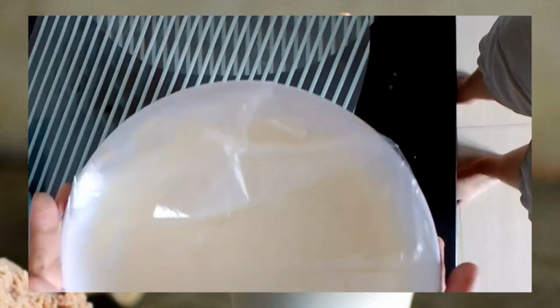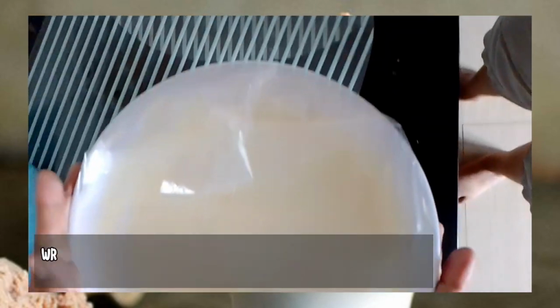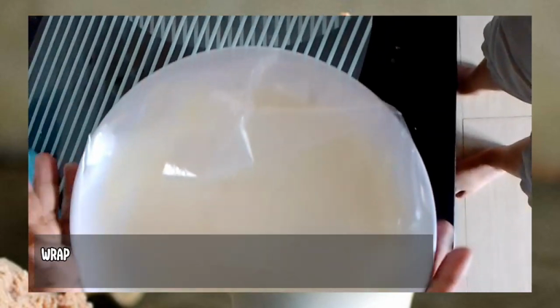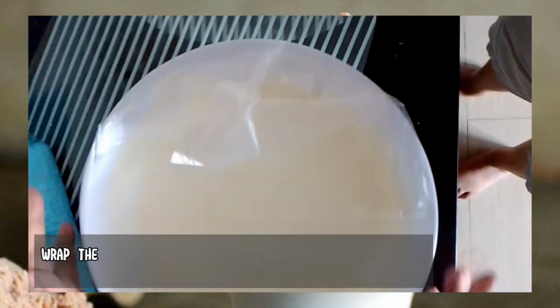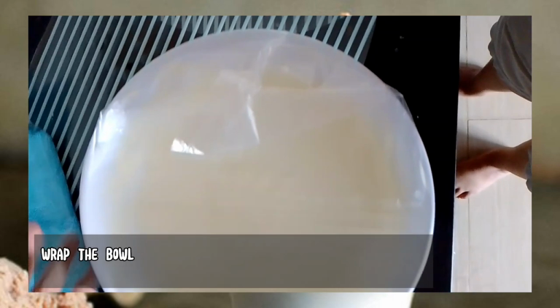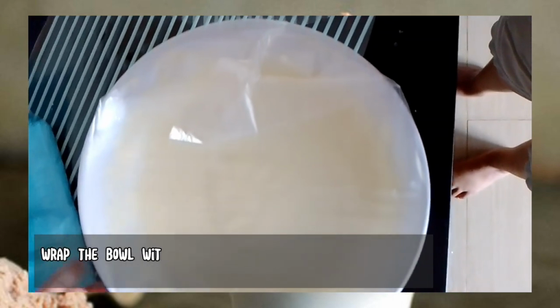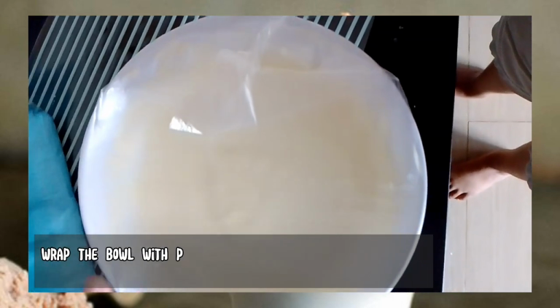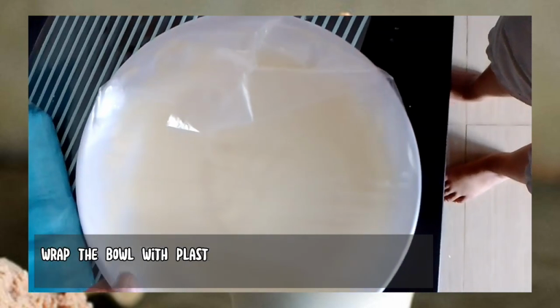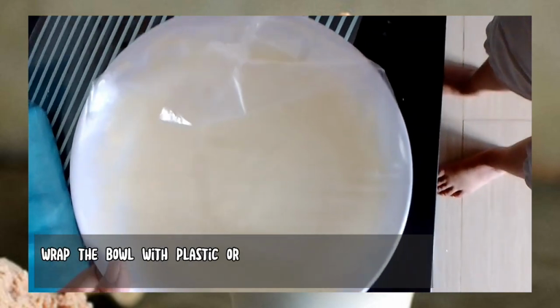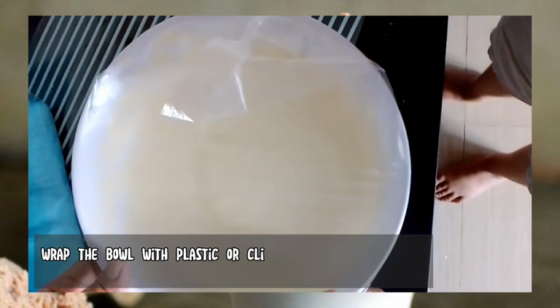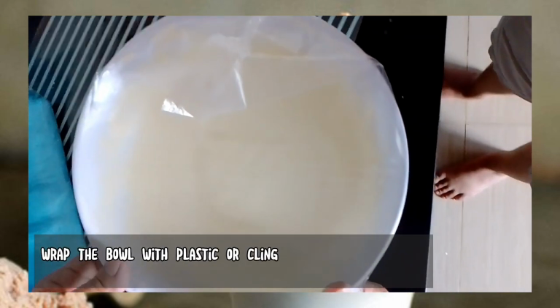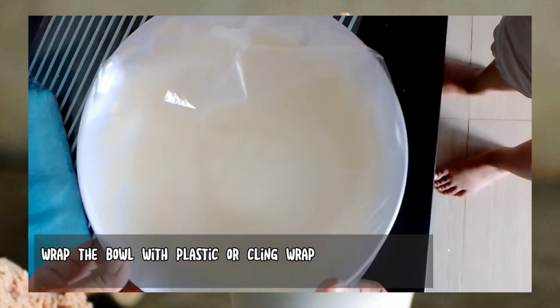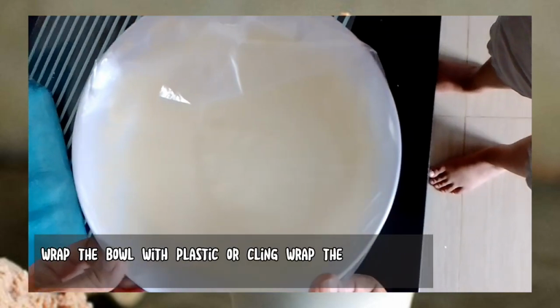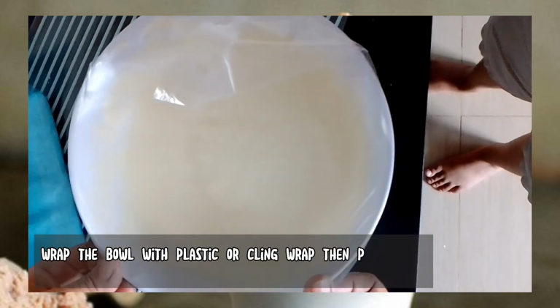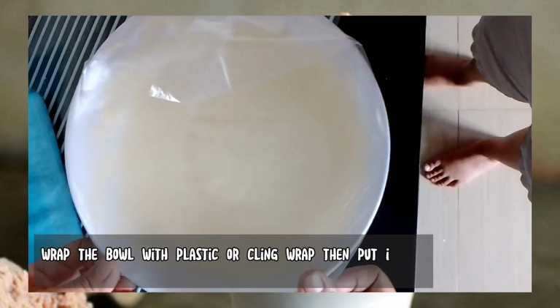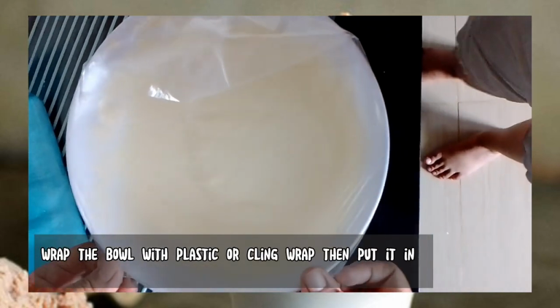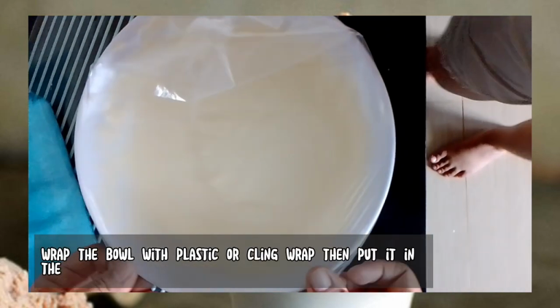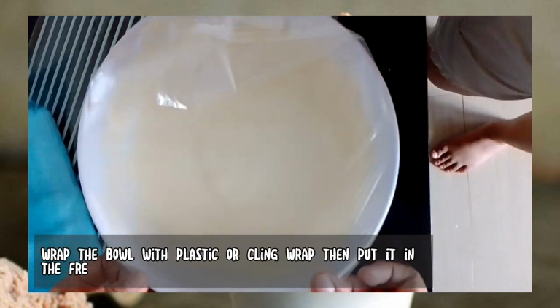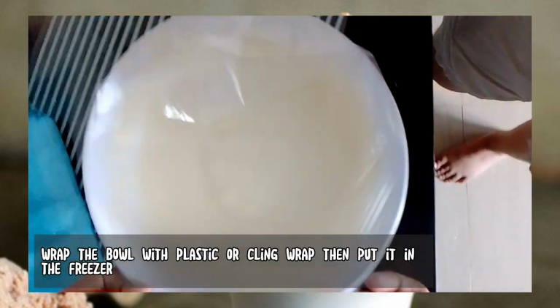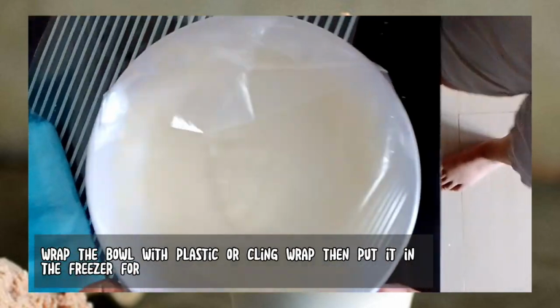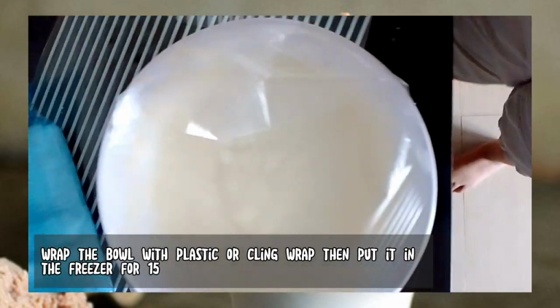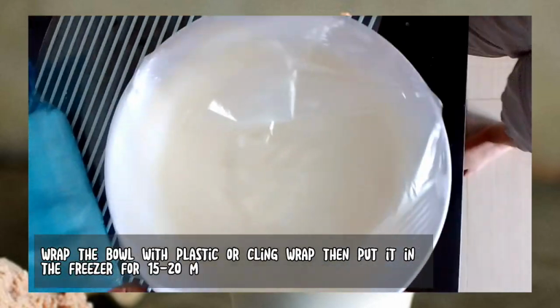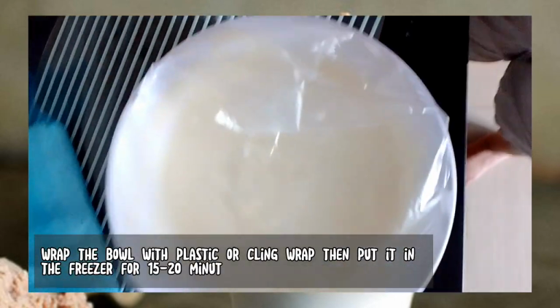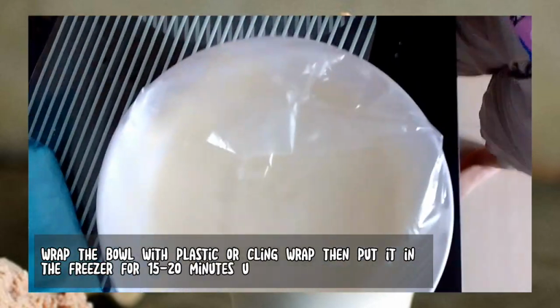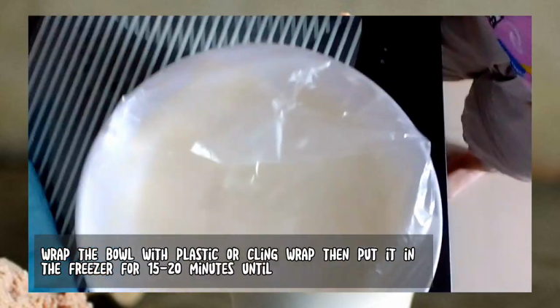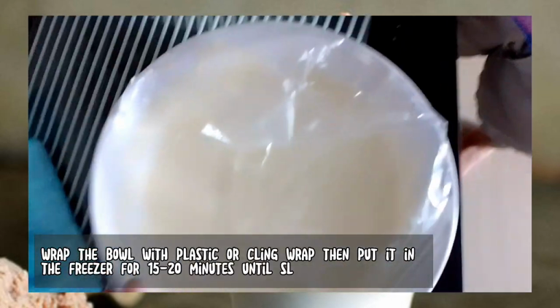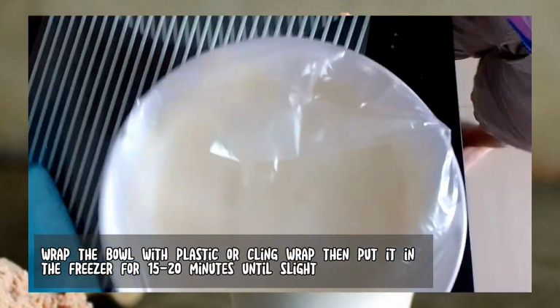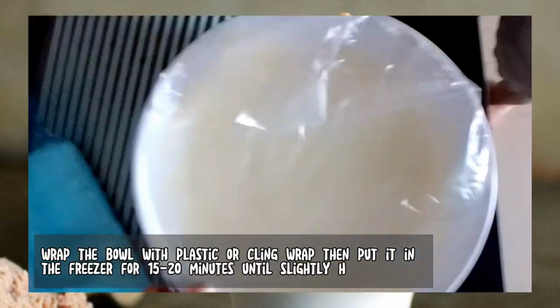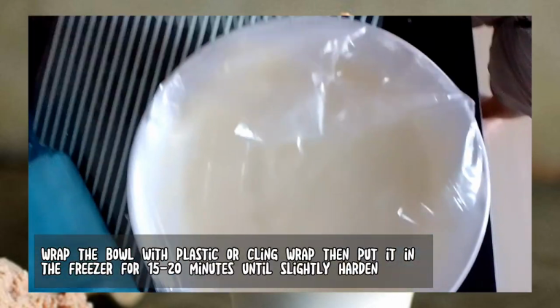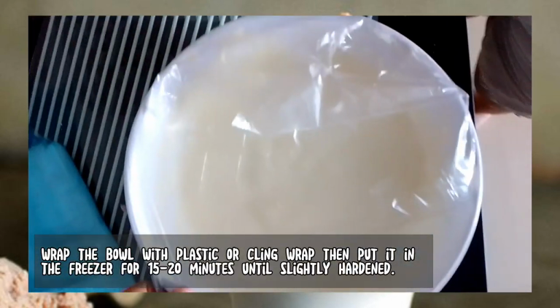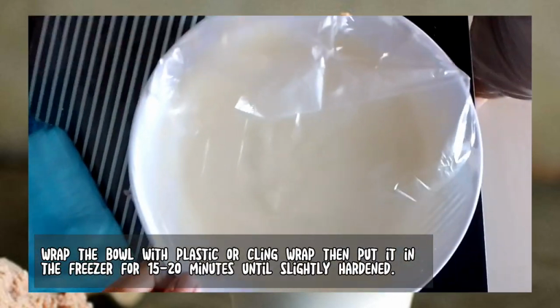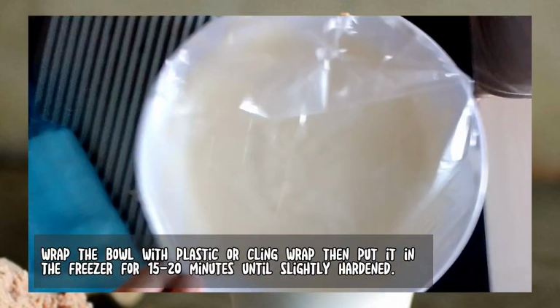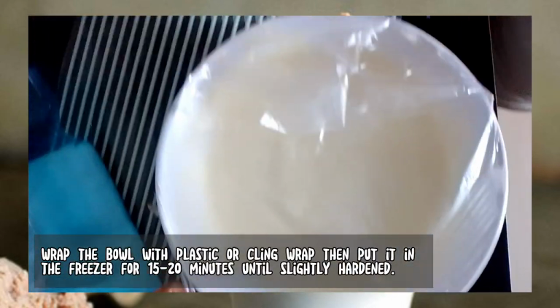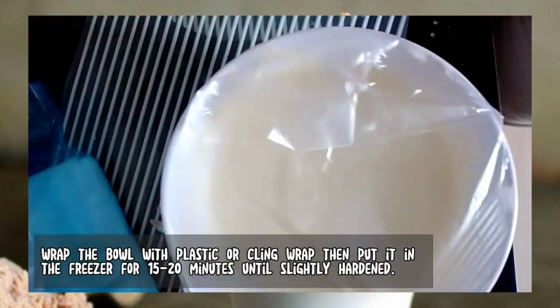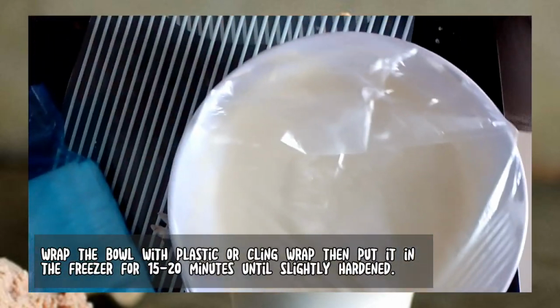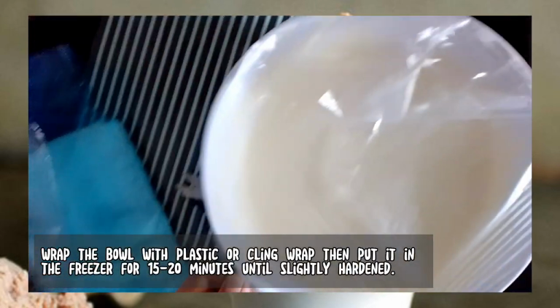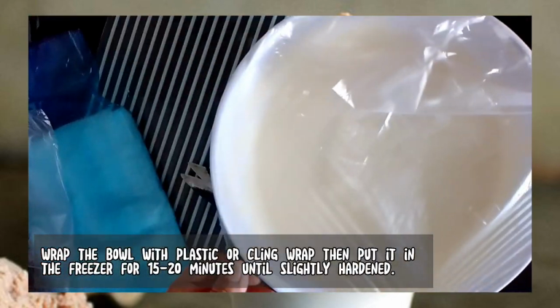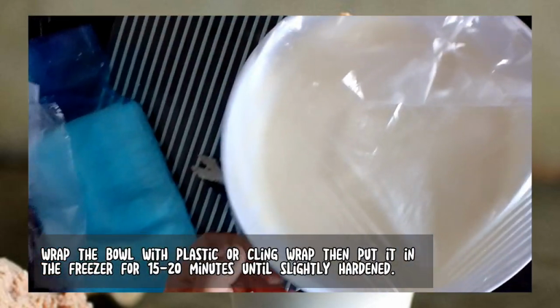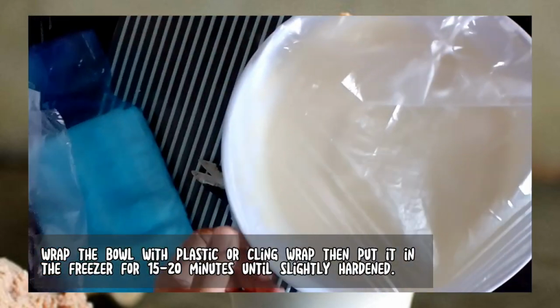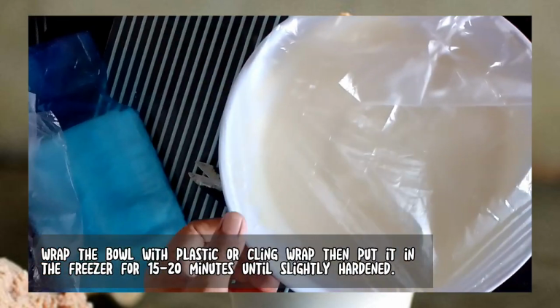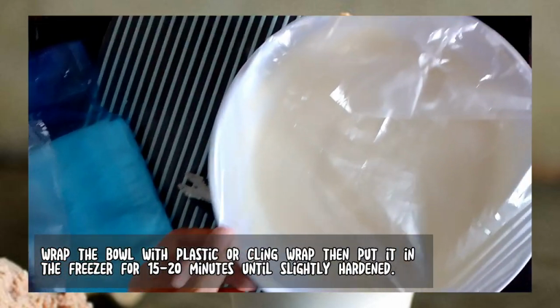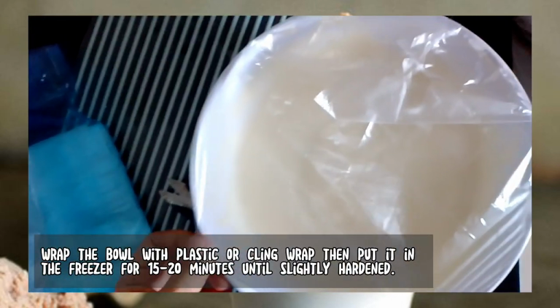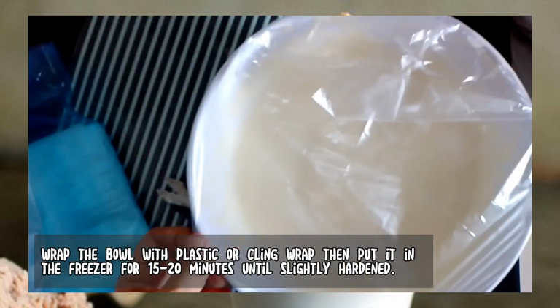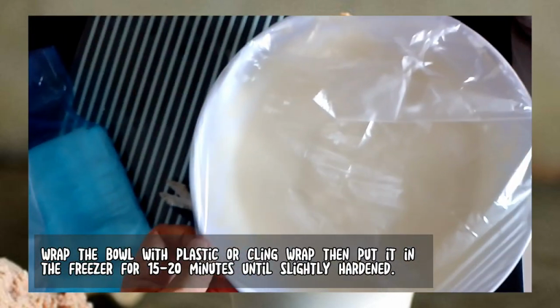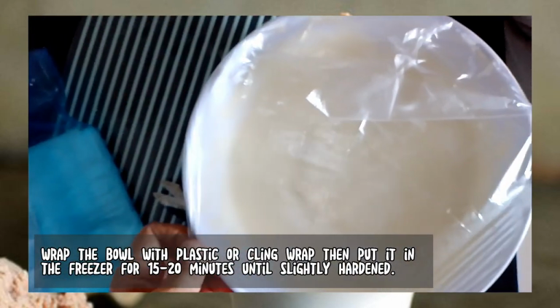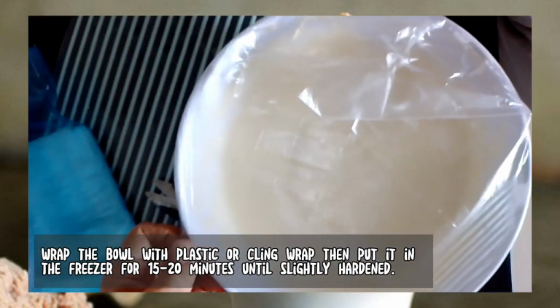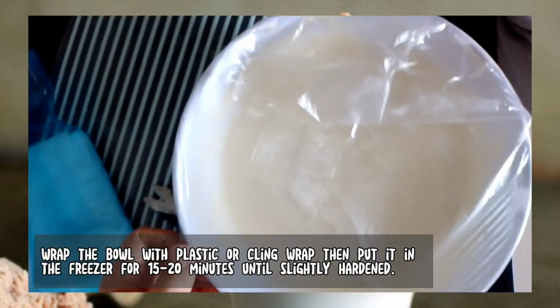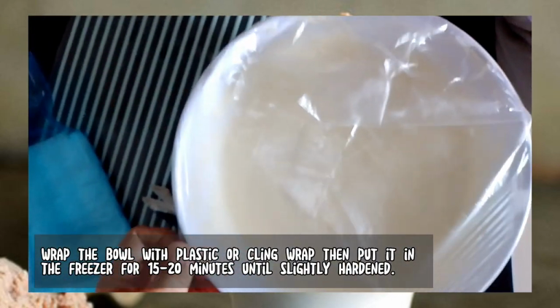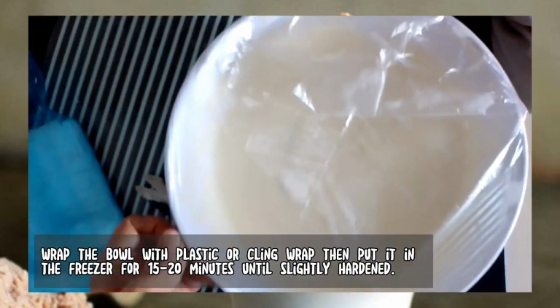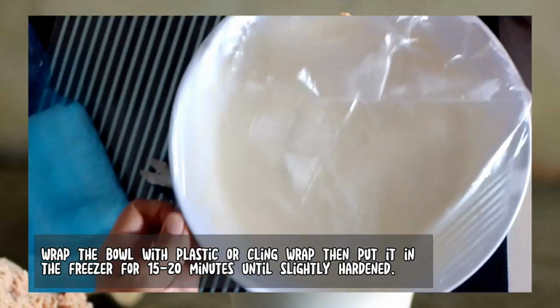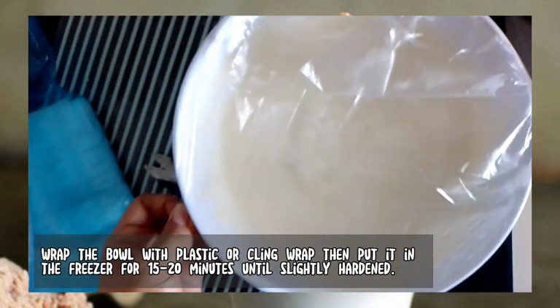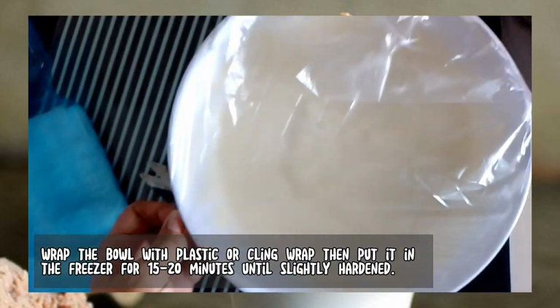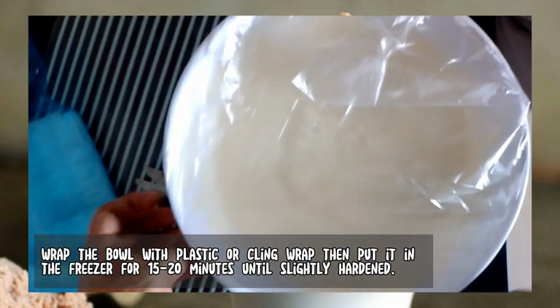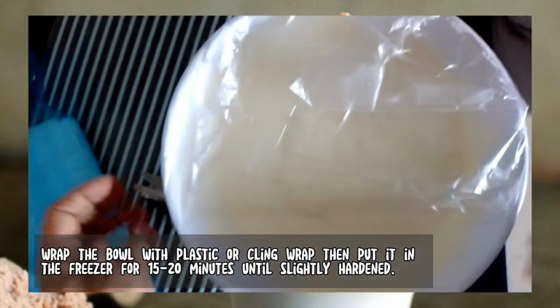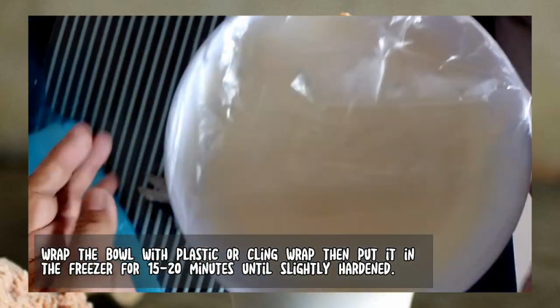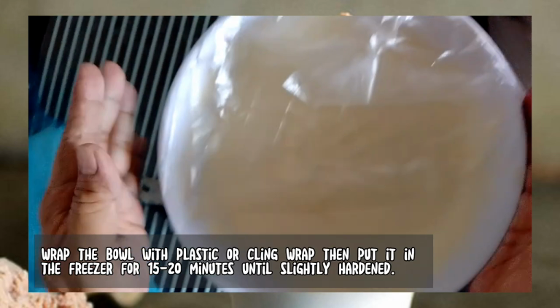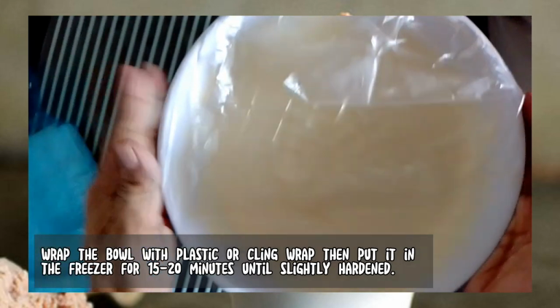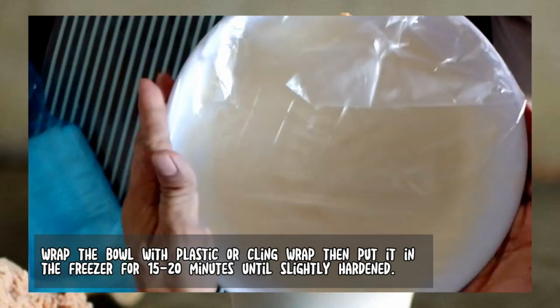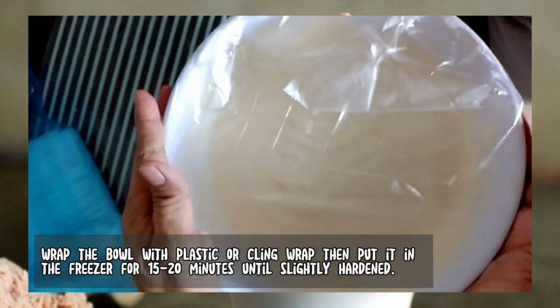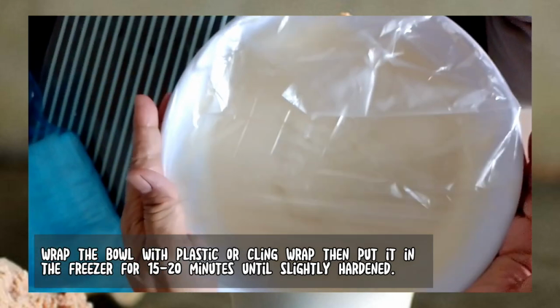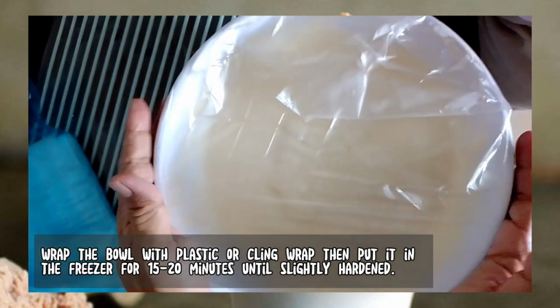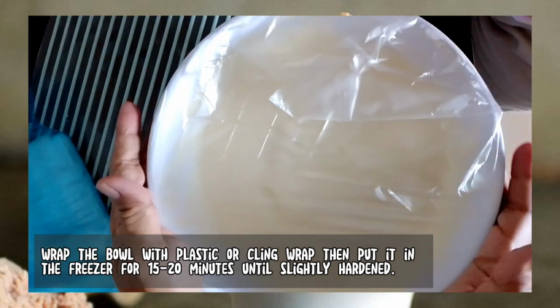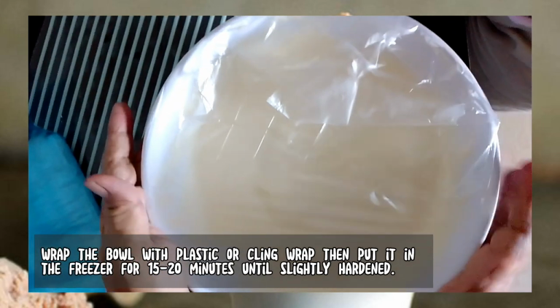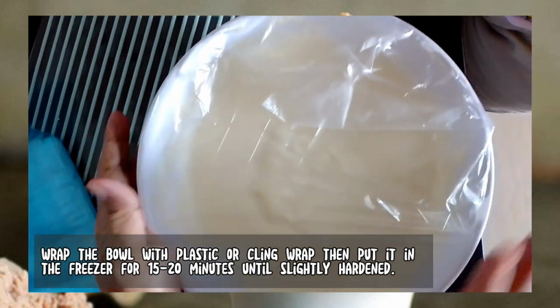Wrap the bowl with plastic or cling wrap, then put it in the freezer for 15 to 20 minutes until slightly hardened.